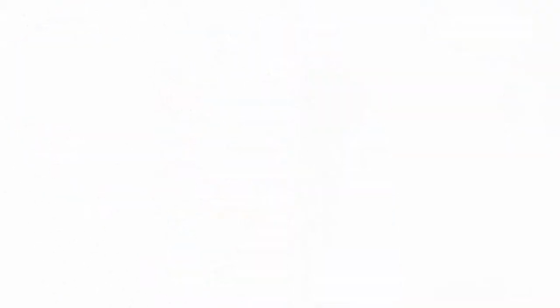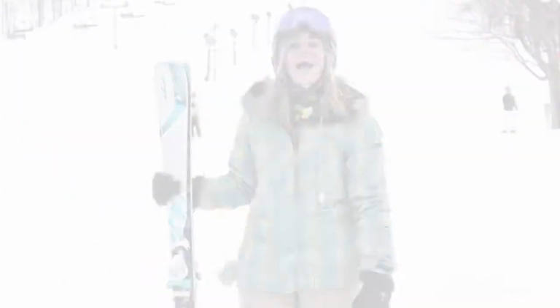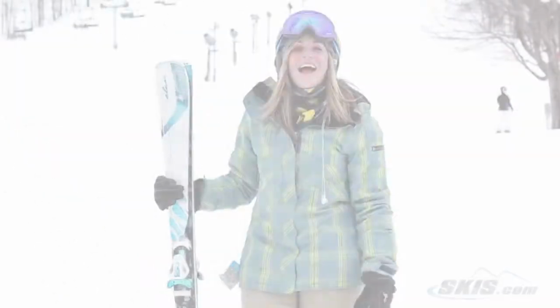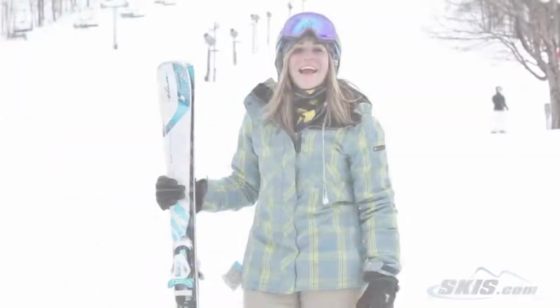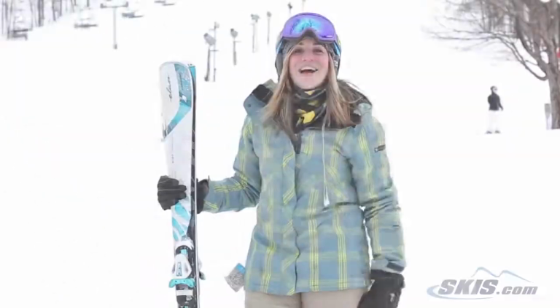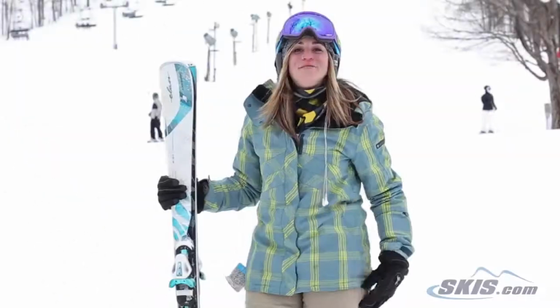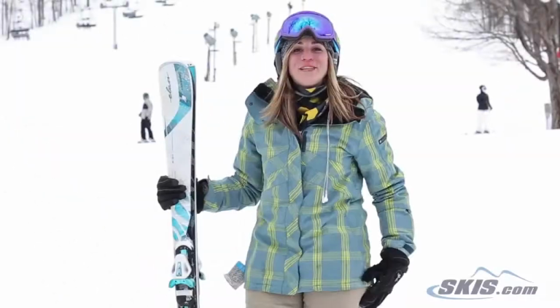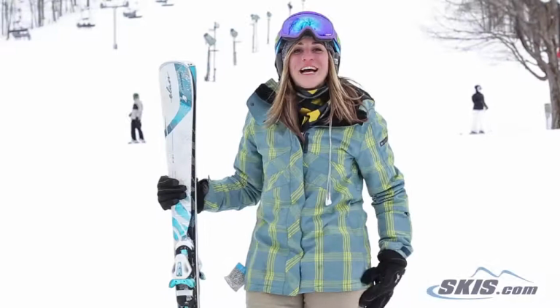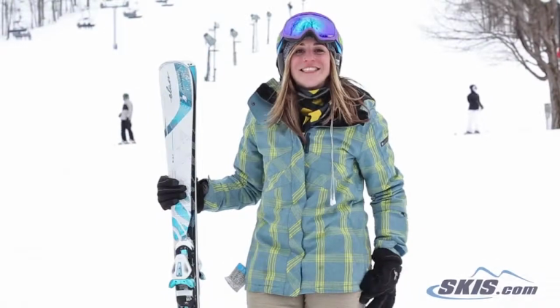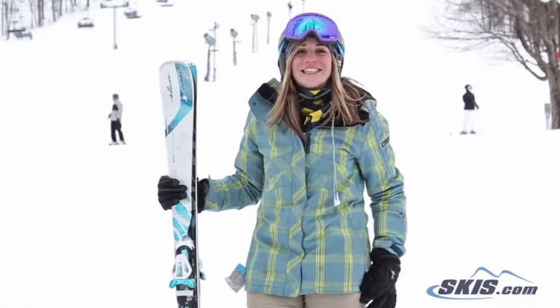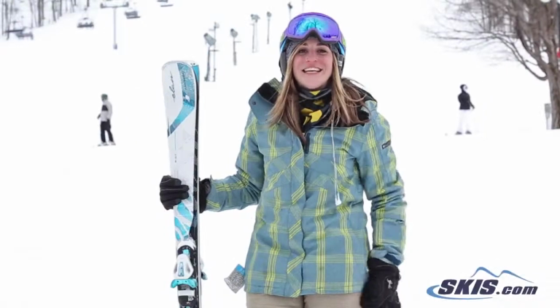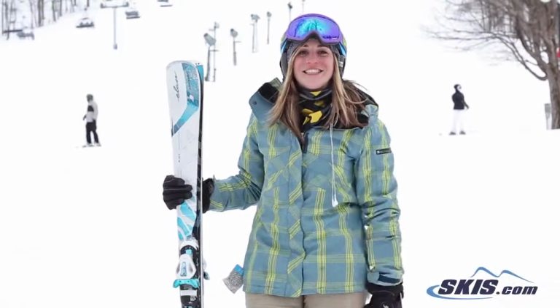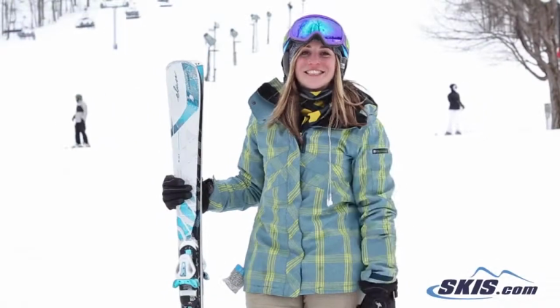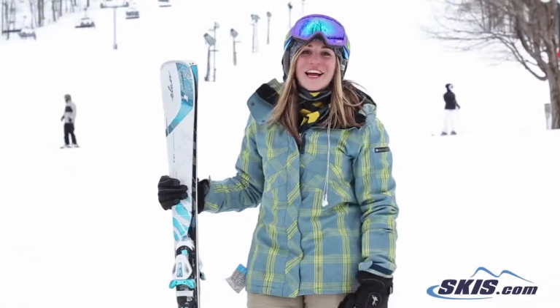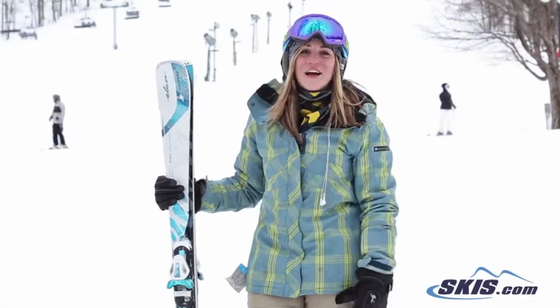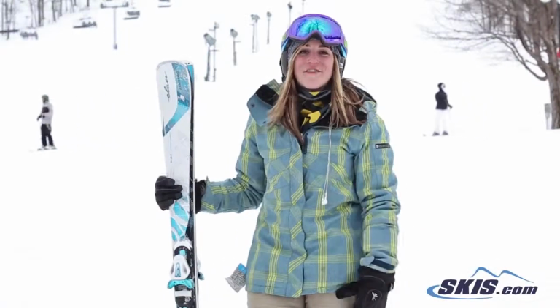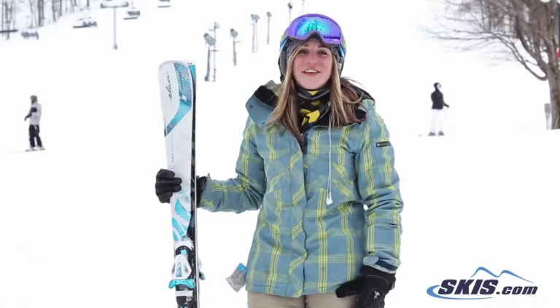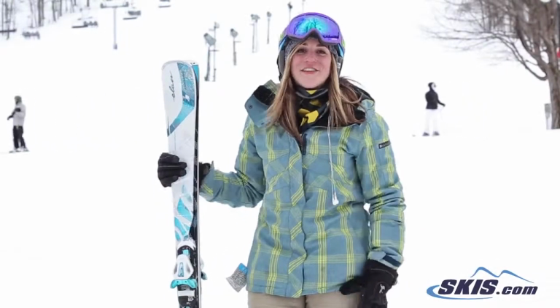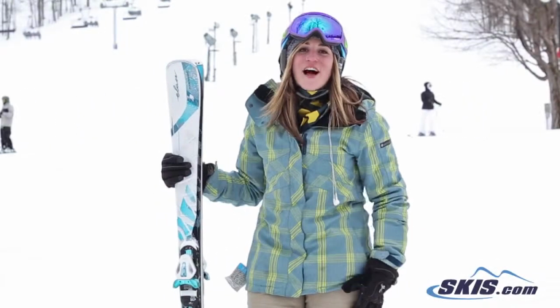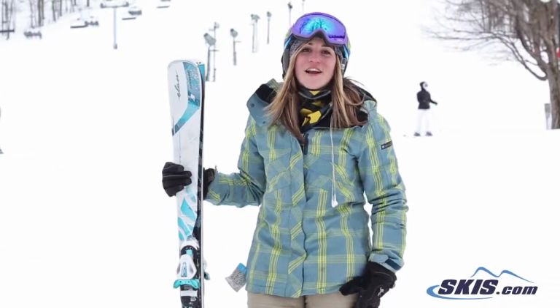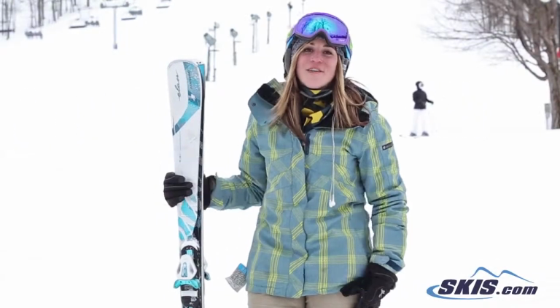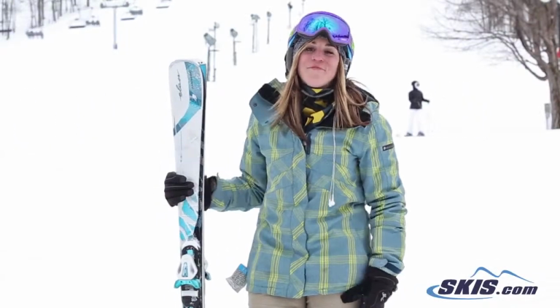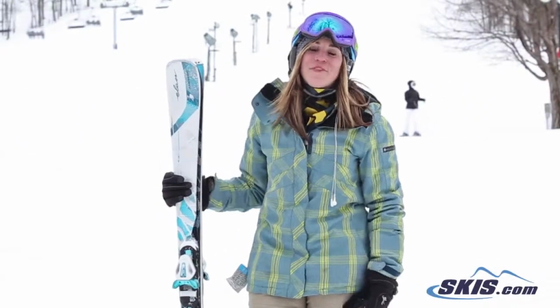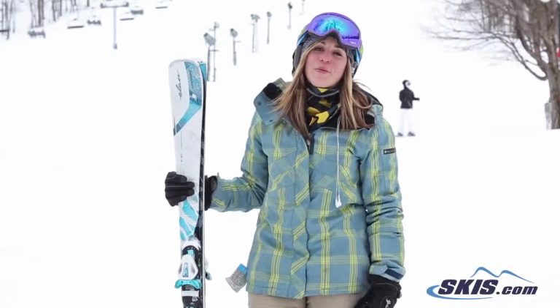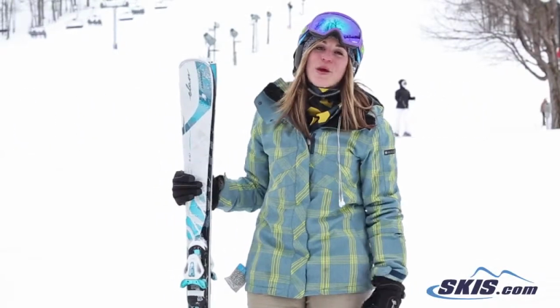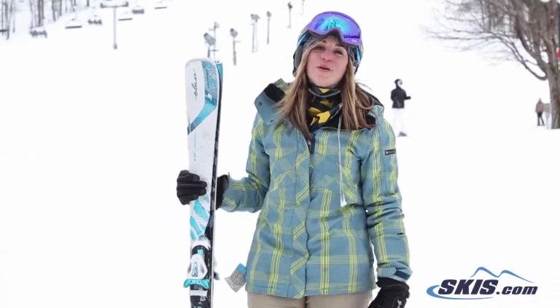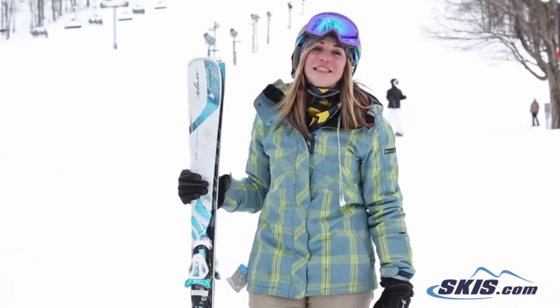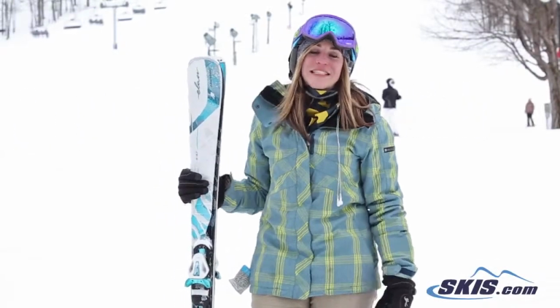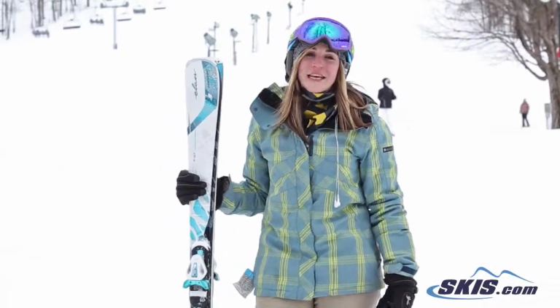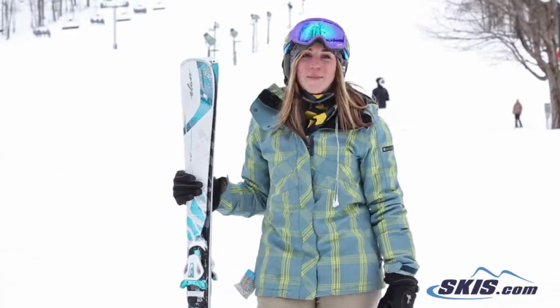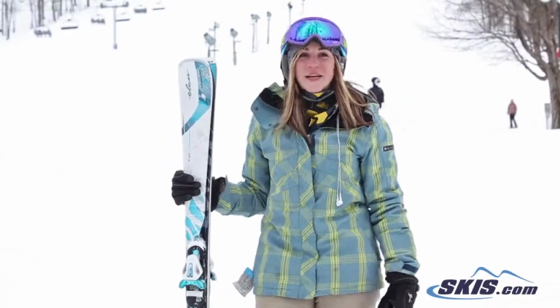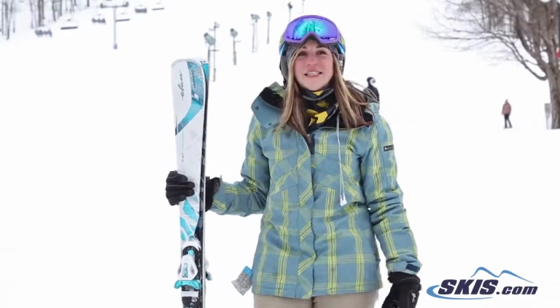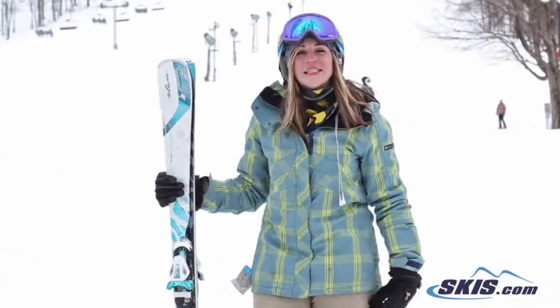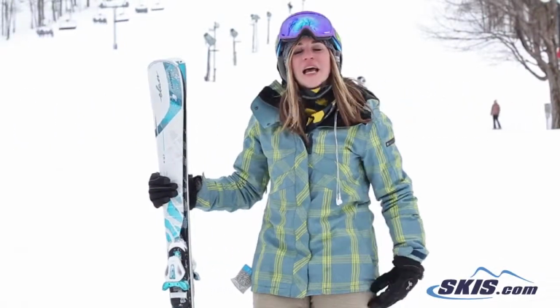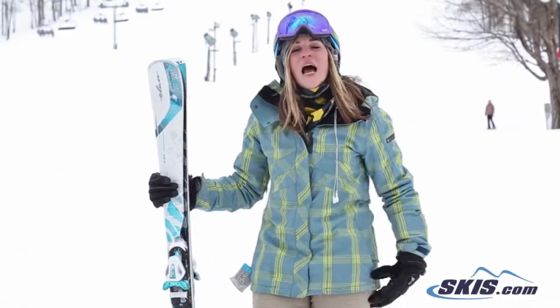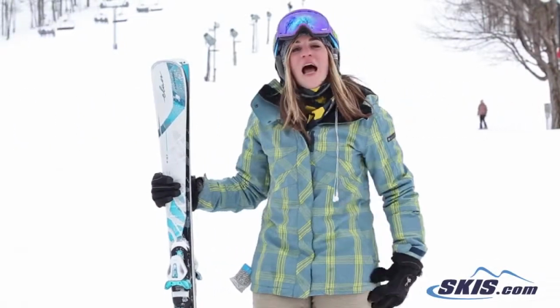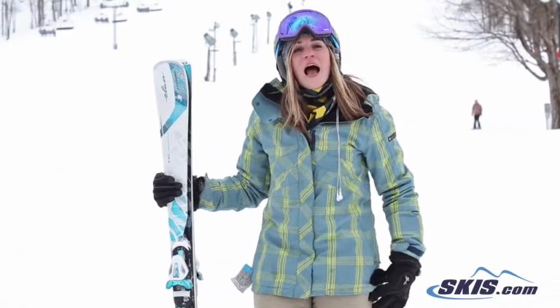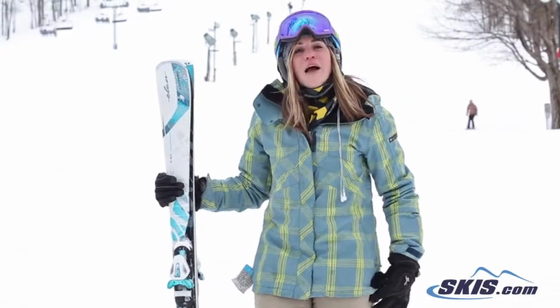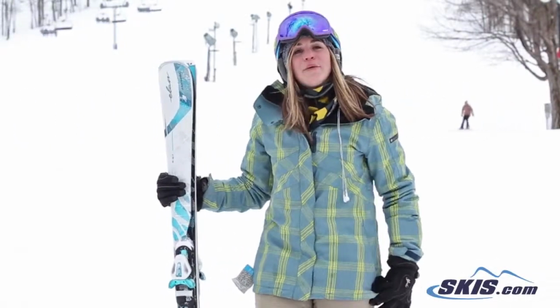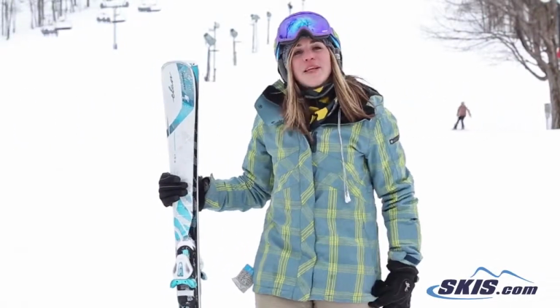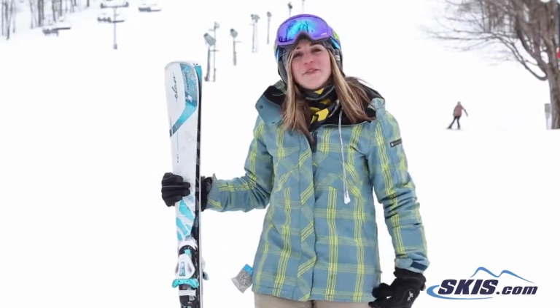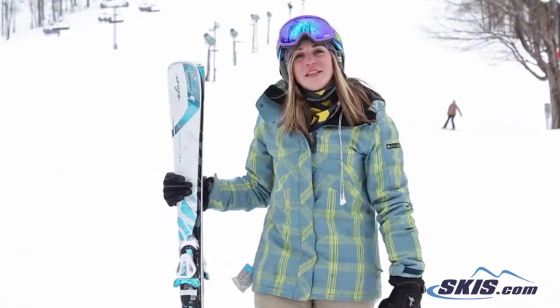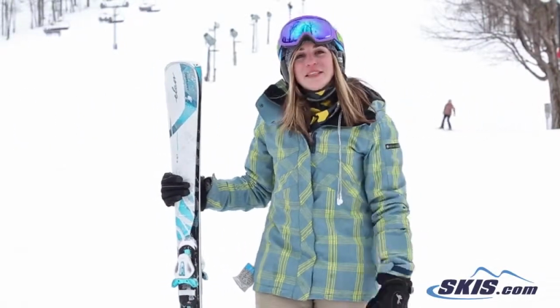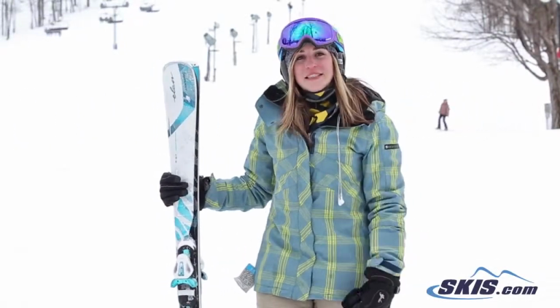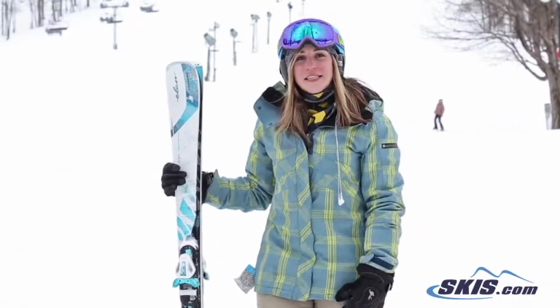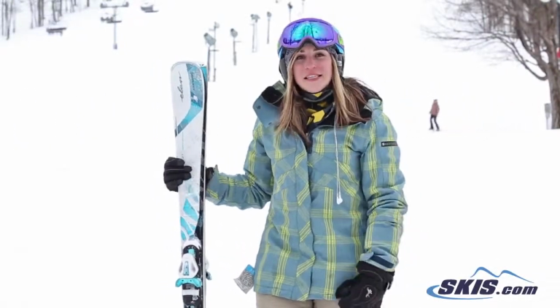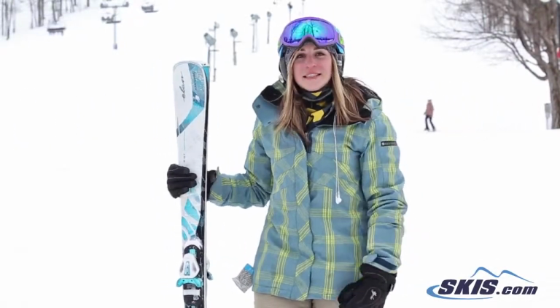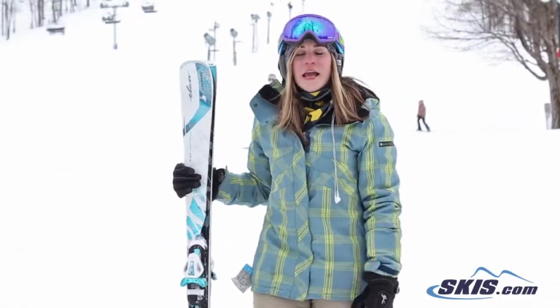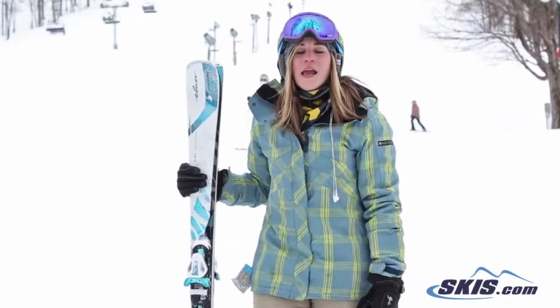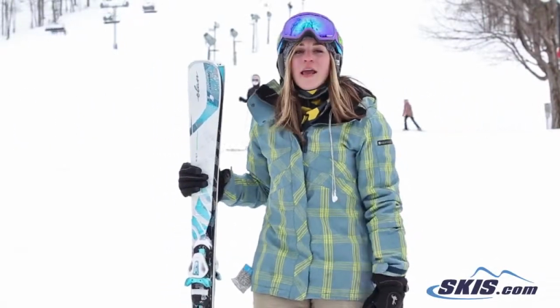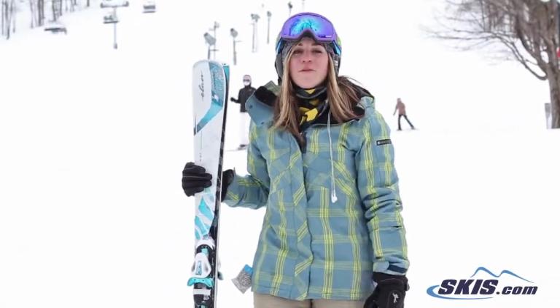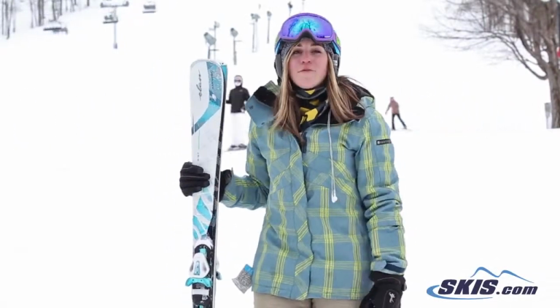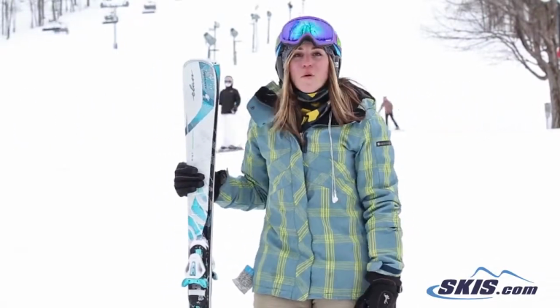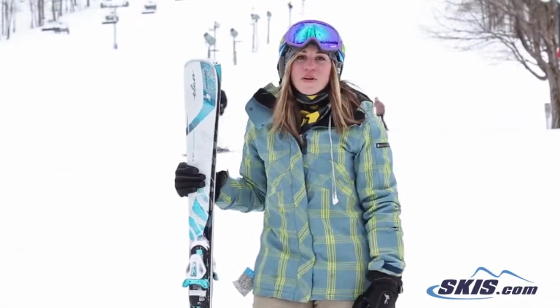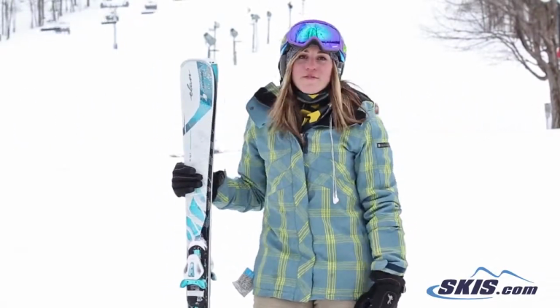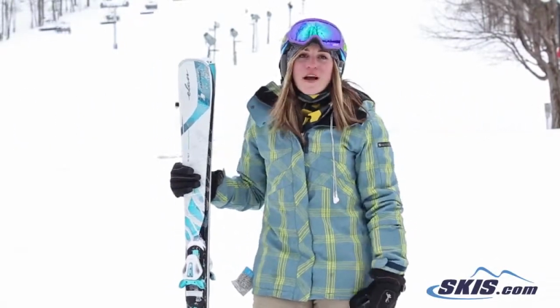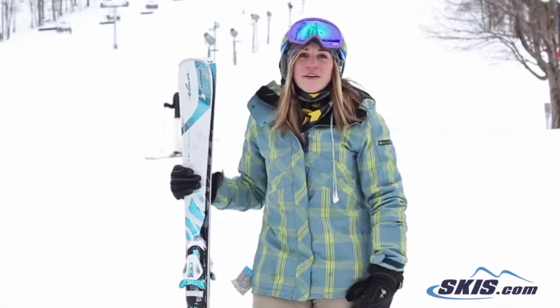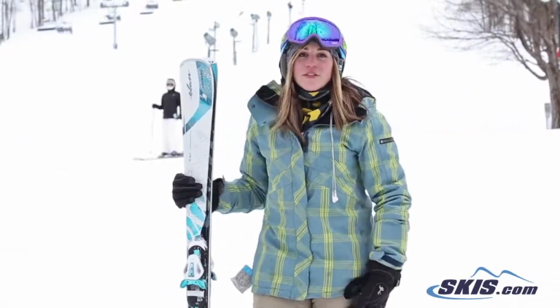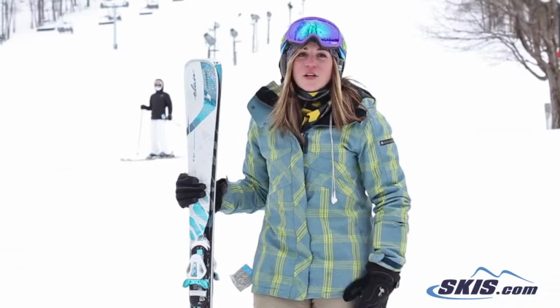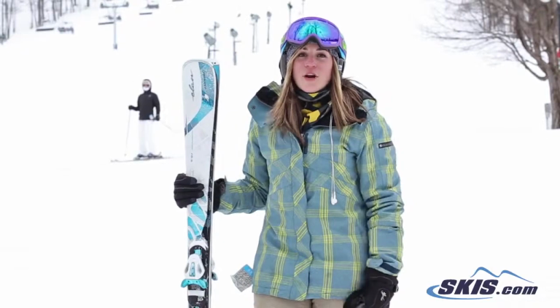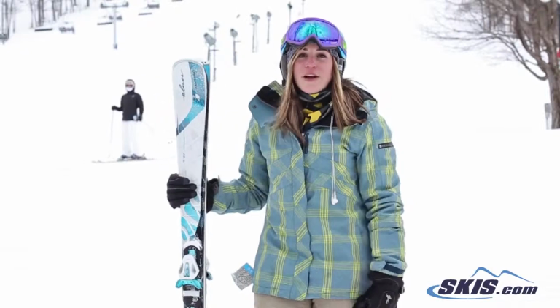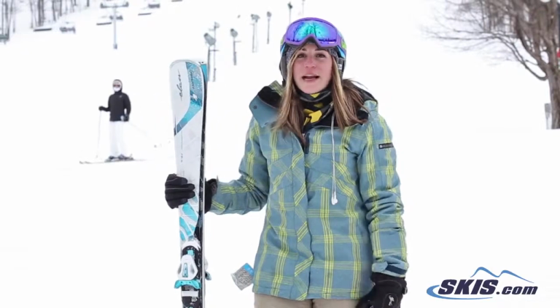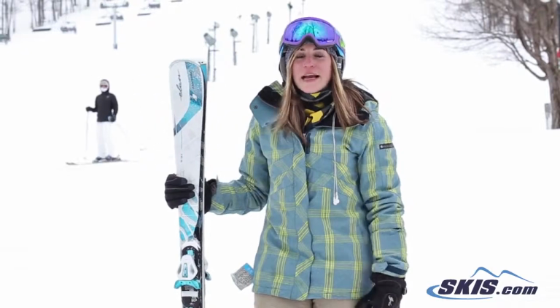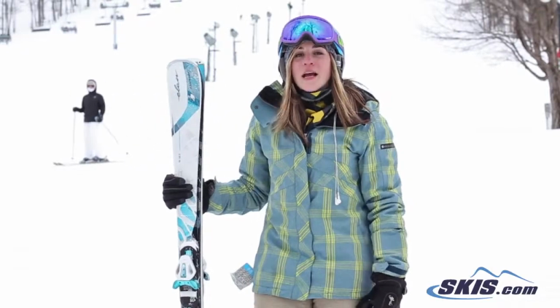Hi, I'm Jess. I just got off the Elan Amphibio Insomnias. I would give these skis a 4 out of 5 star rating.